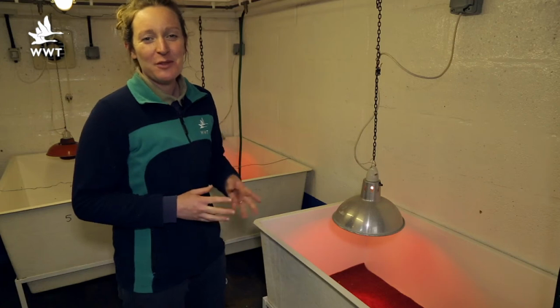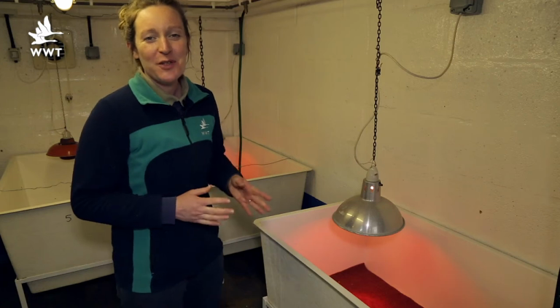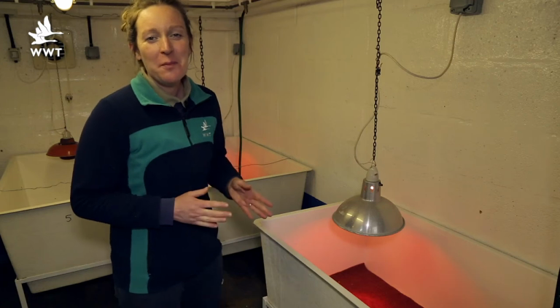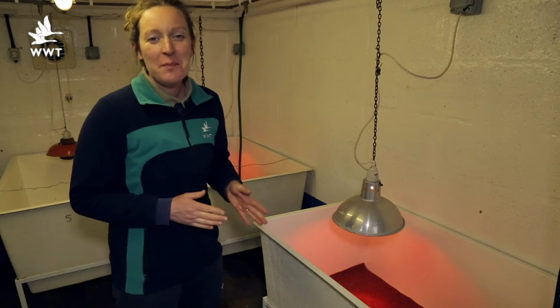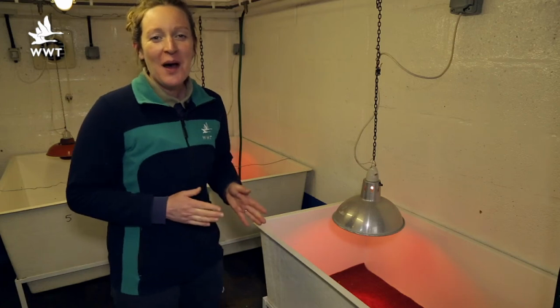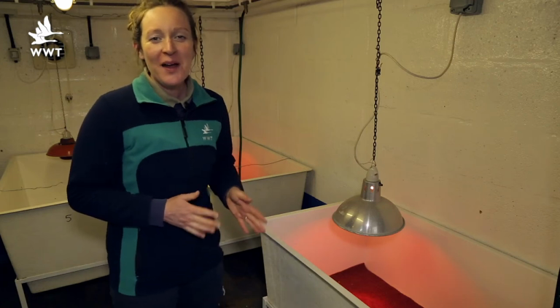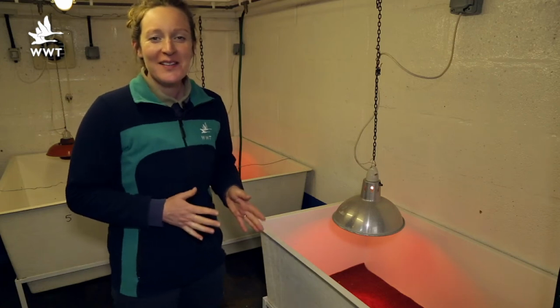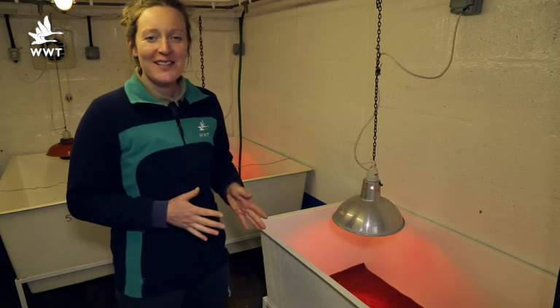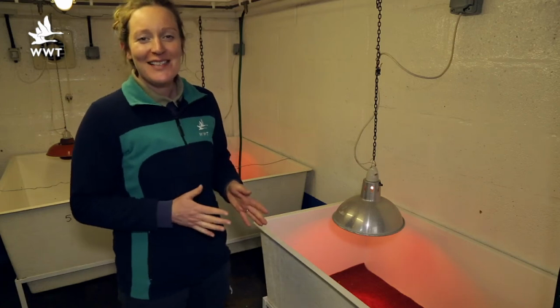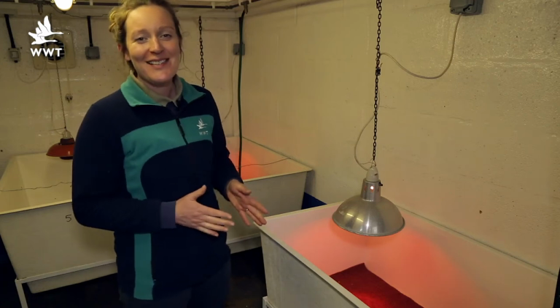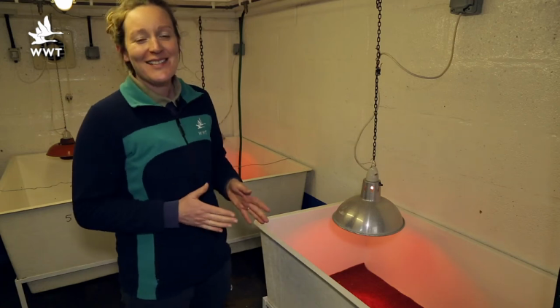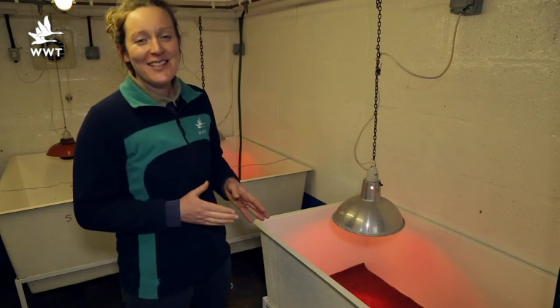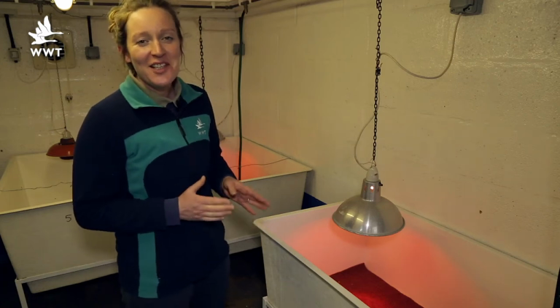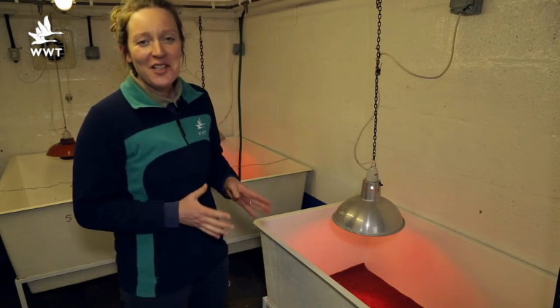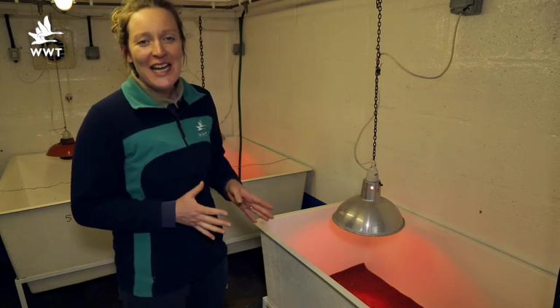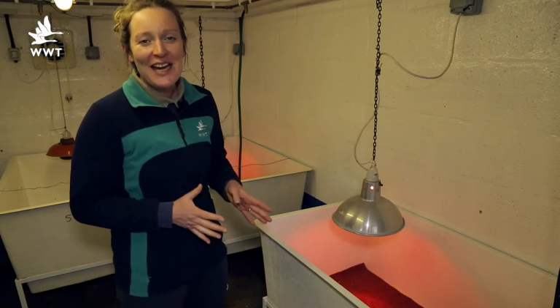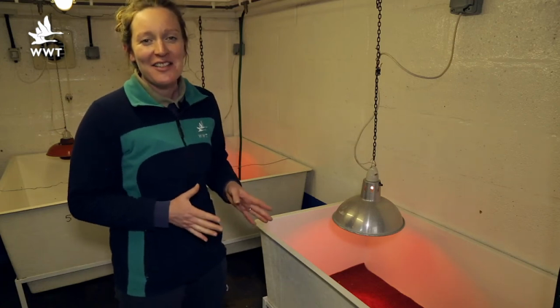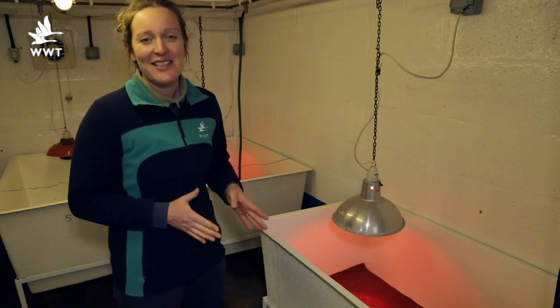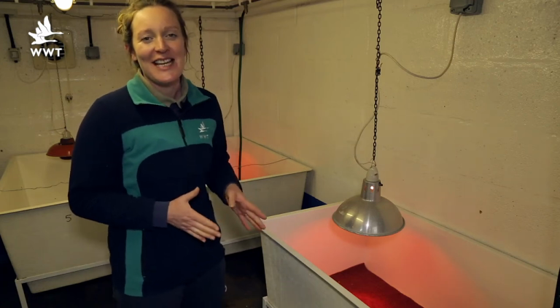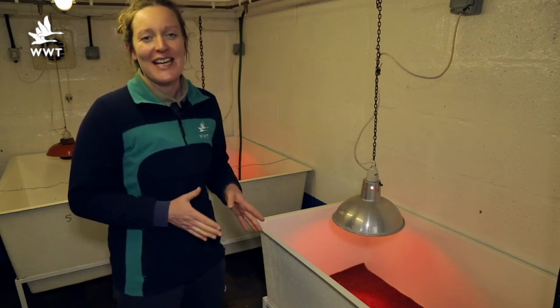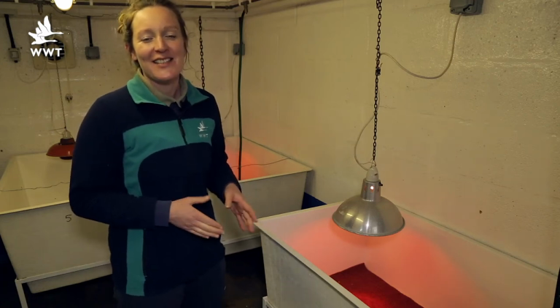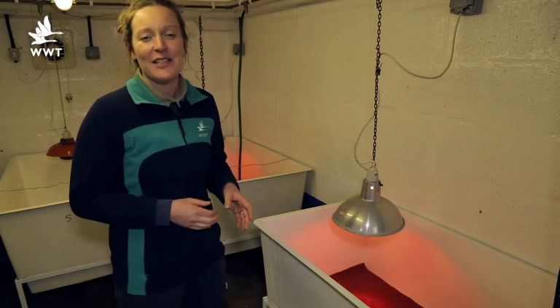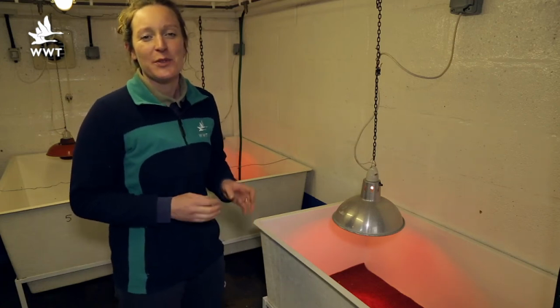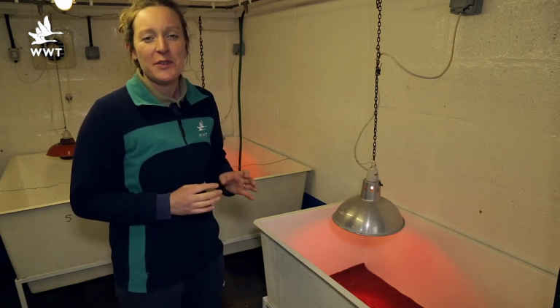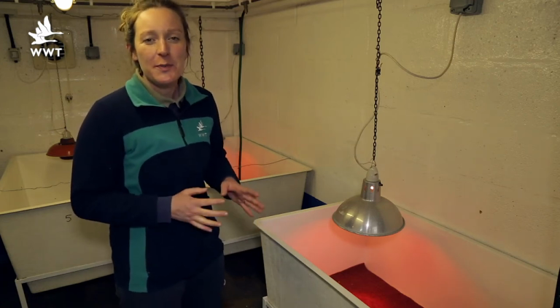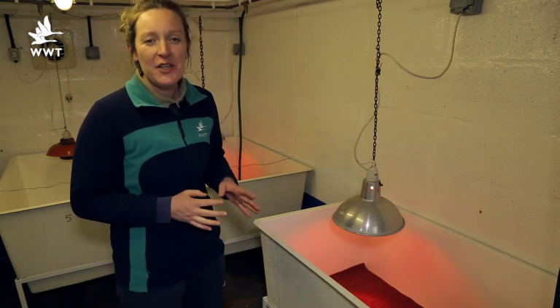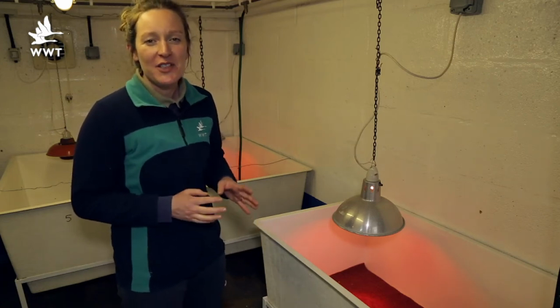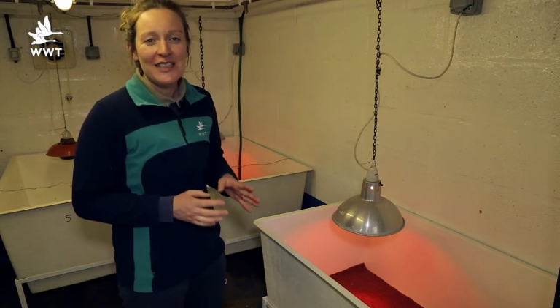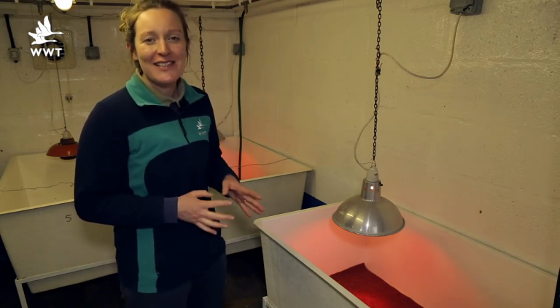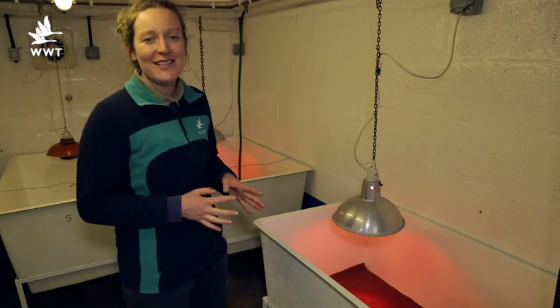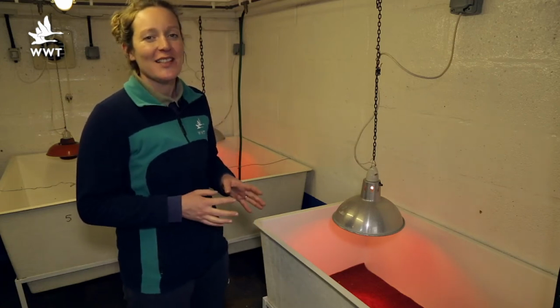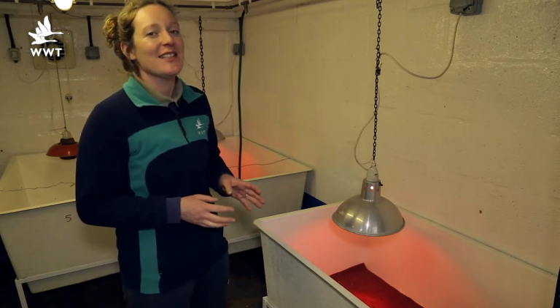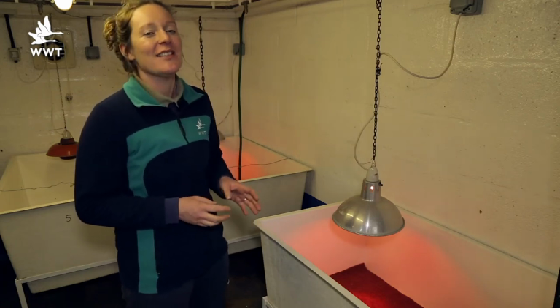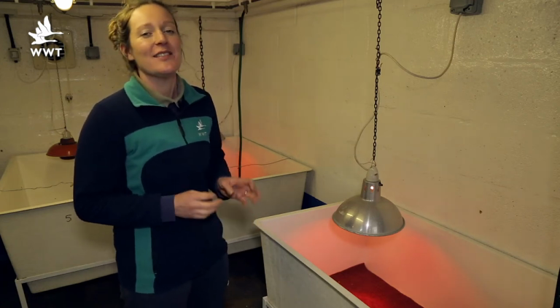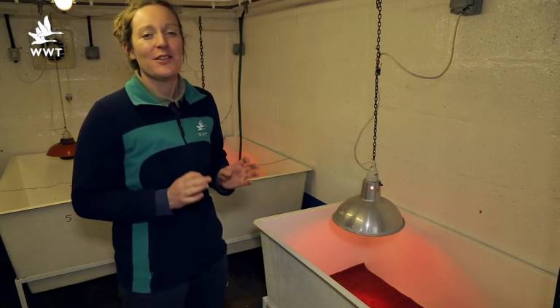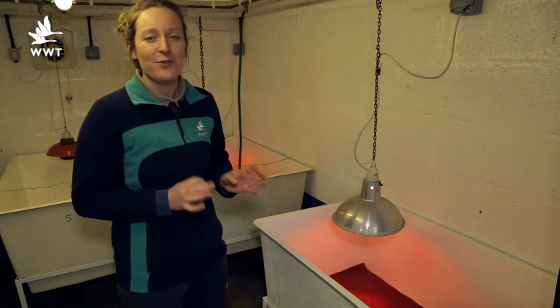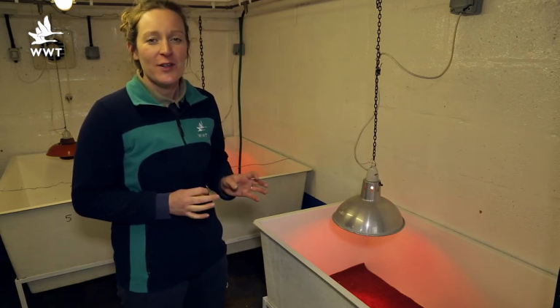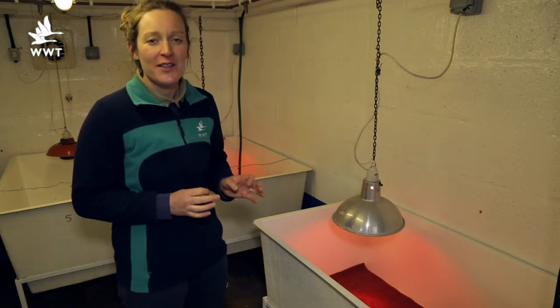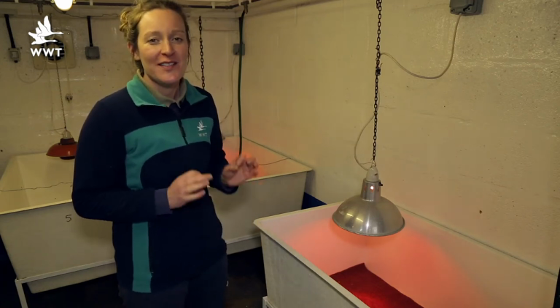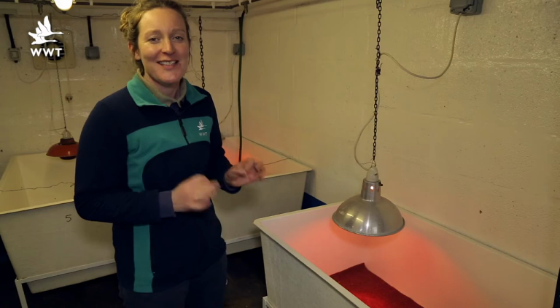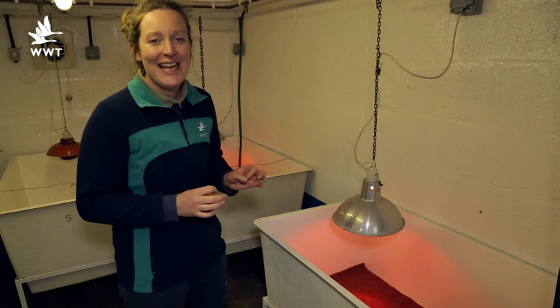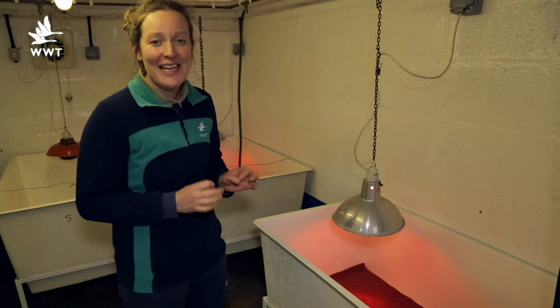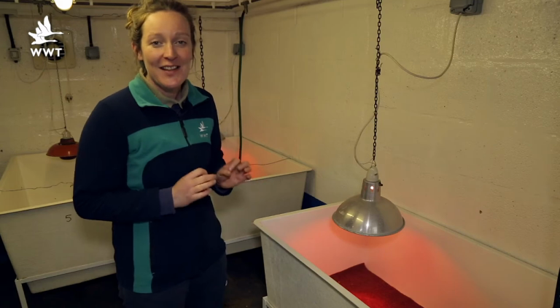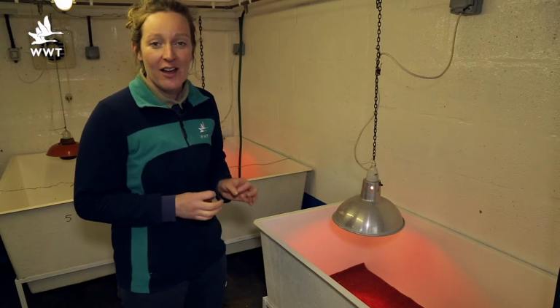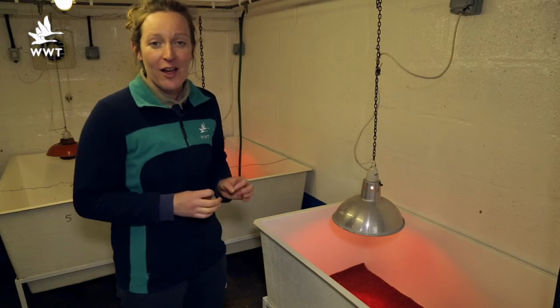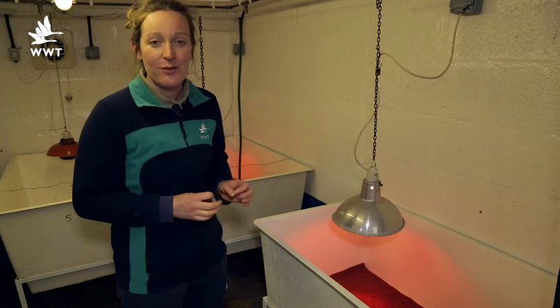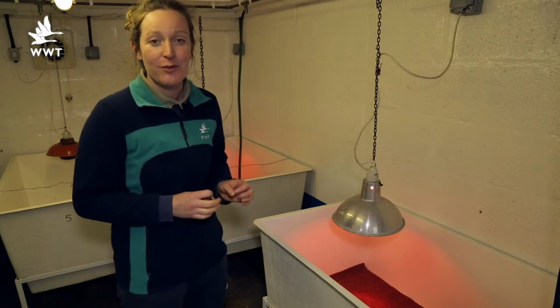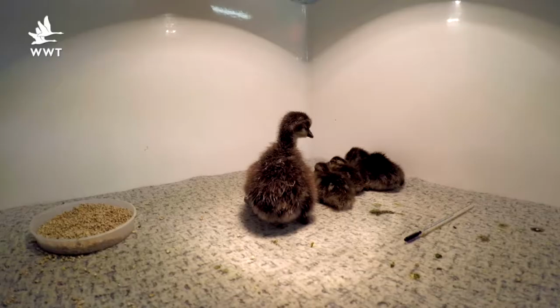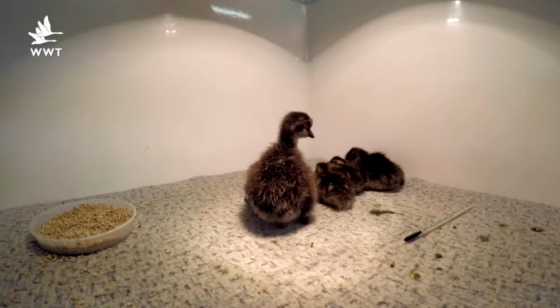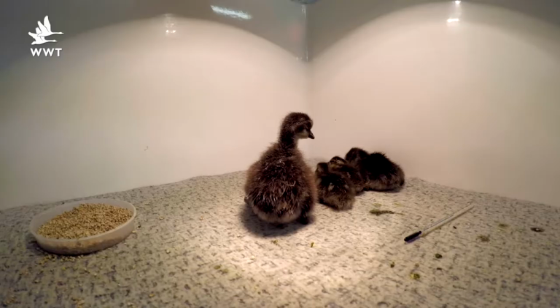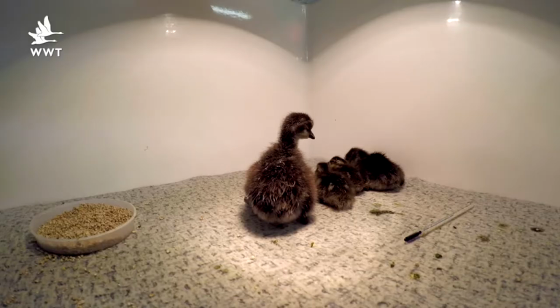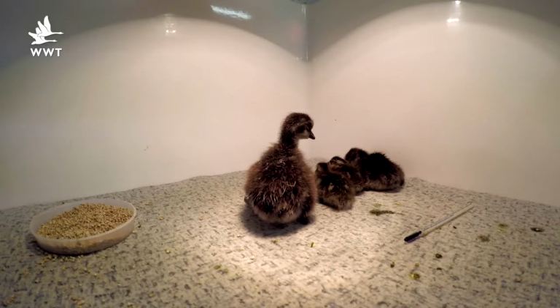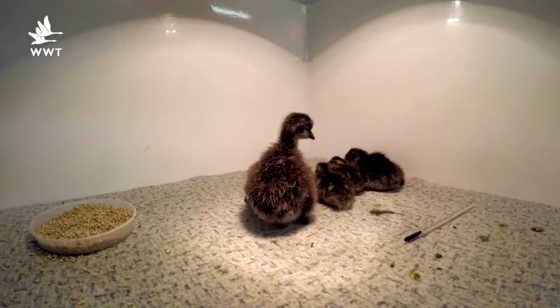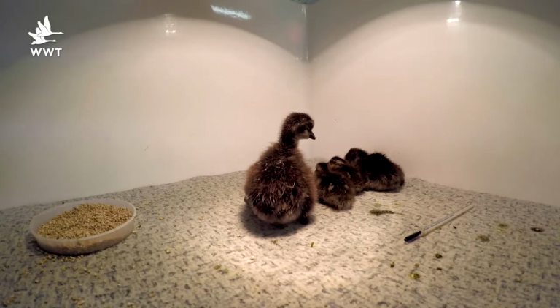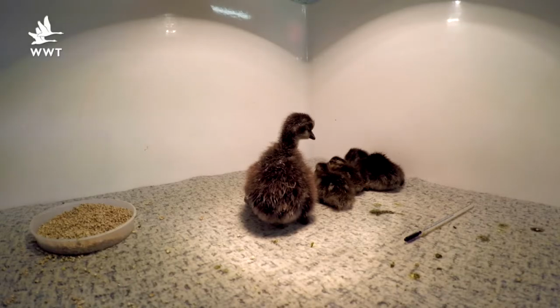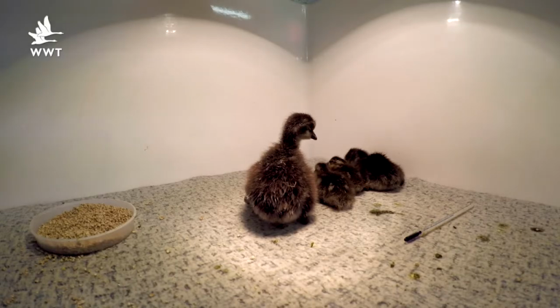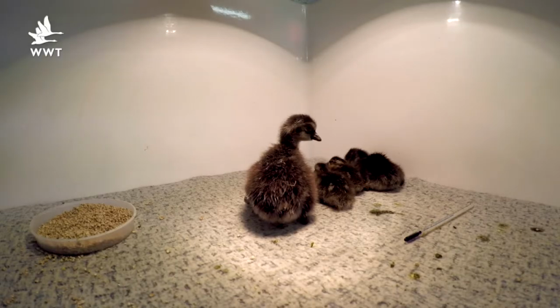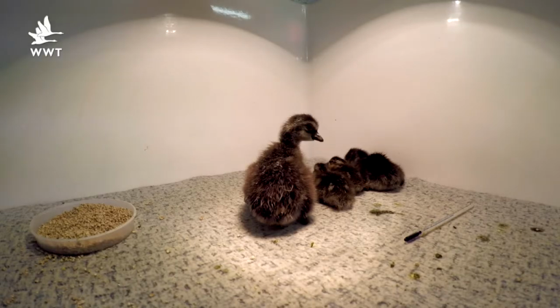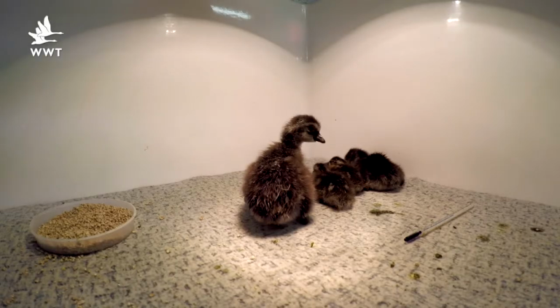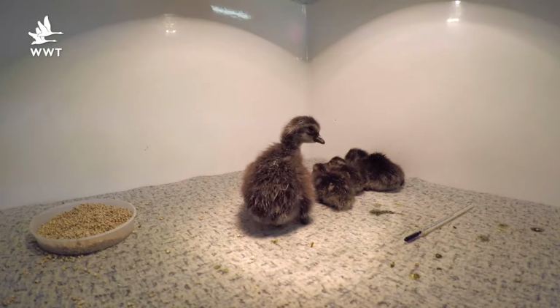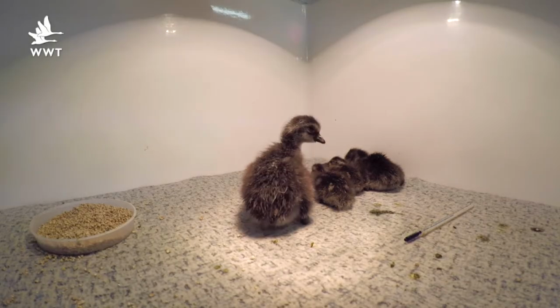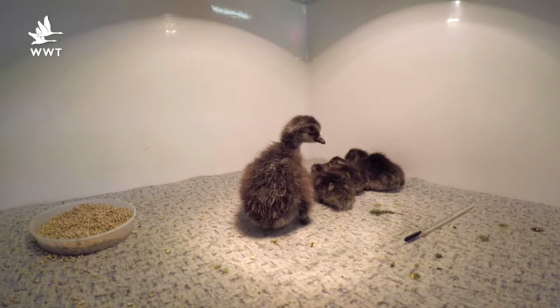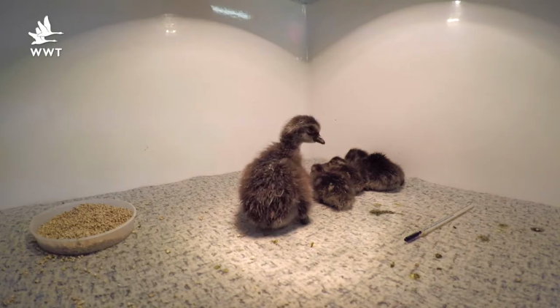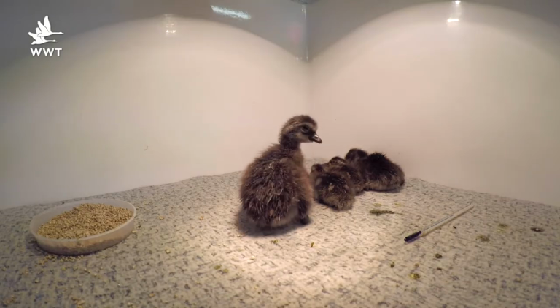We've come behind the scenes in the Dukkri area today to give you a special insight into the first day in the life of a brand new Nene Gosling.